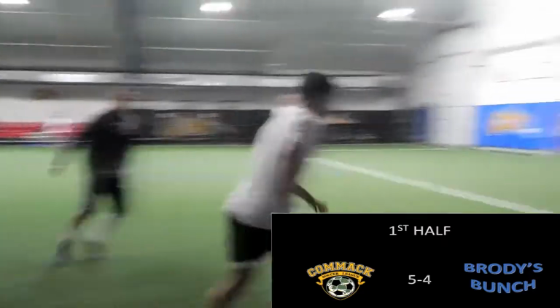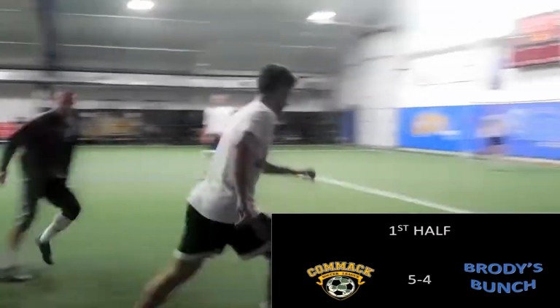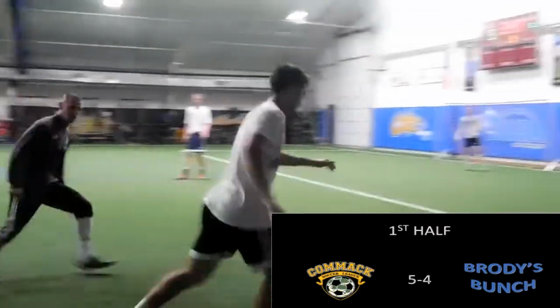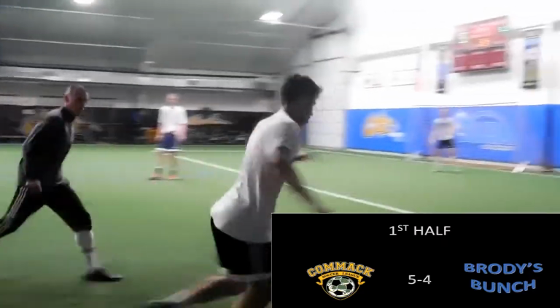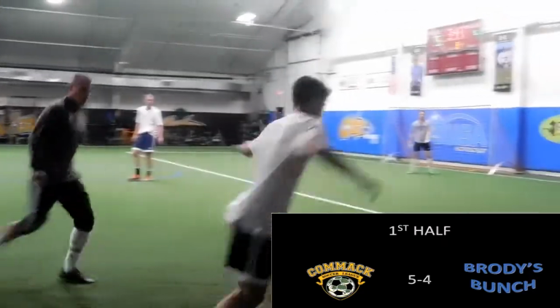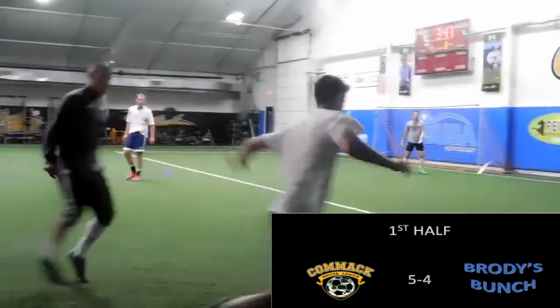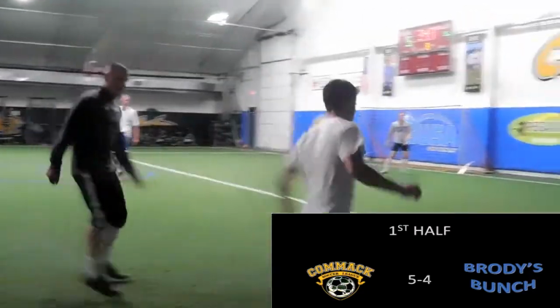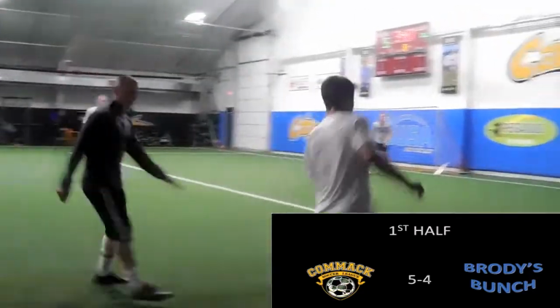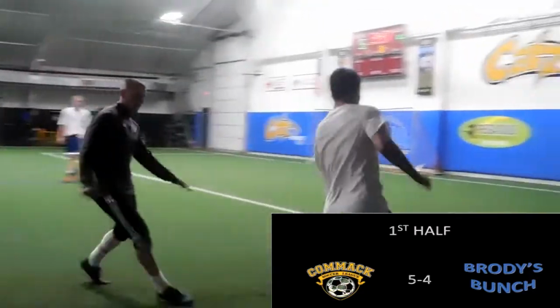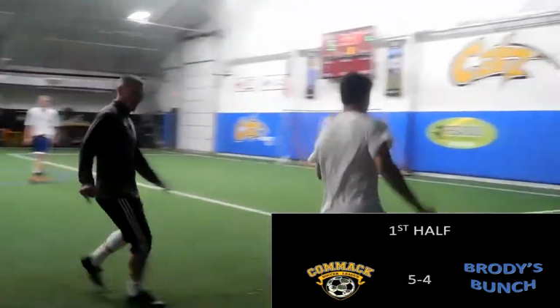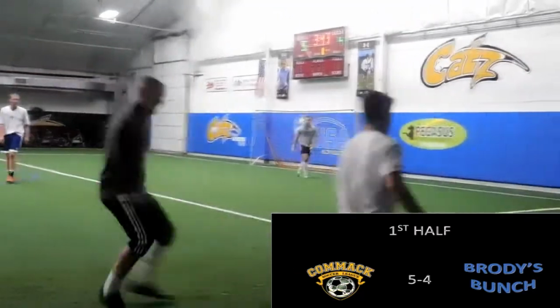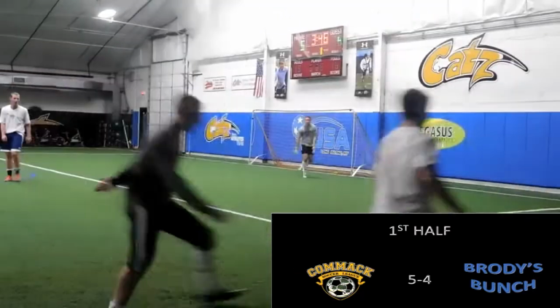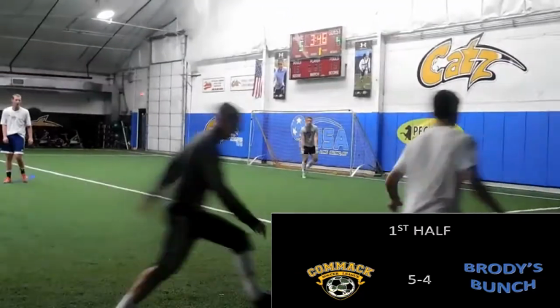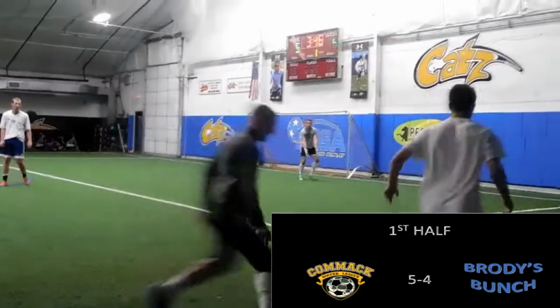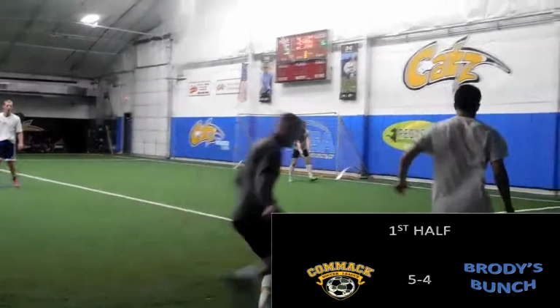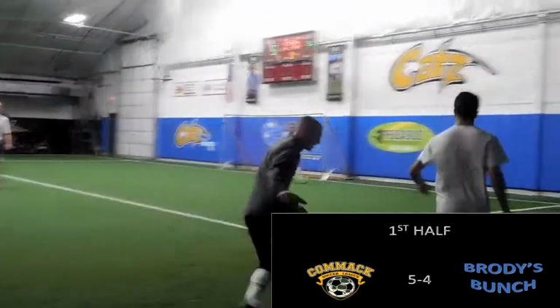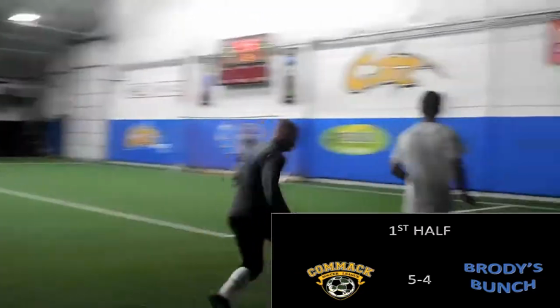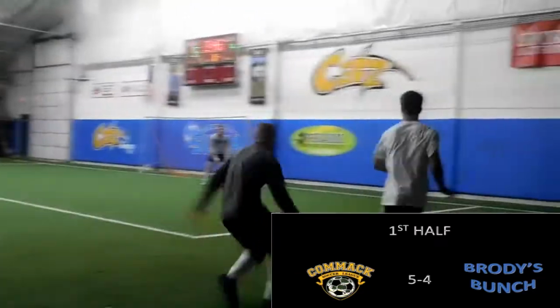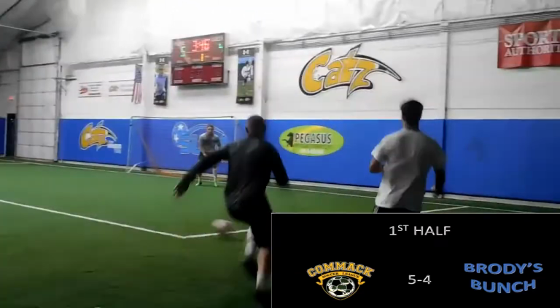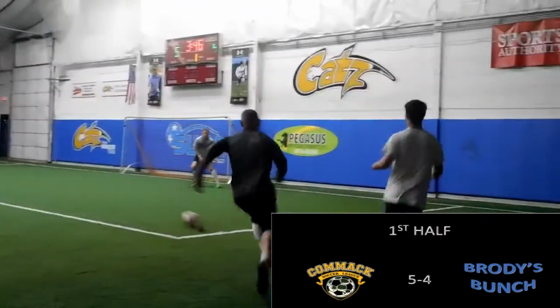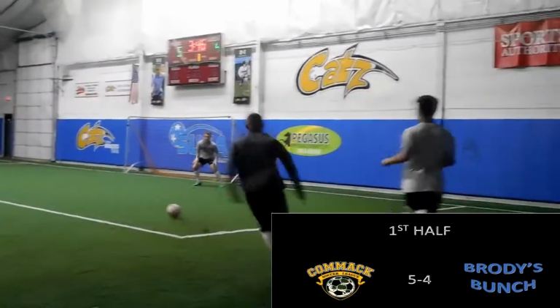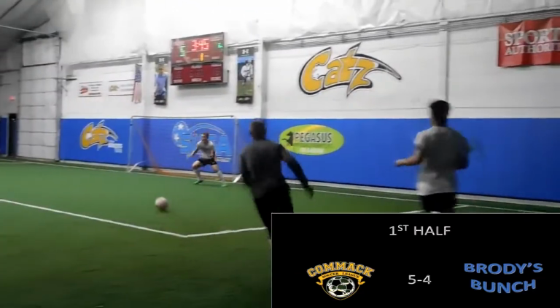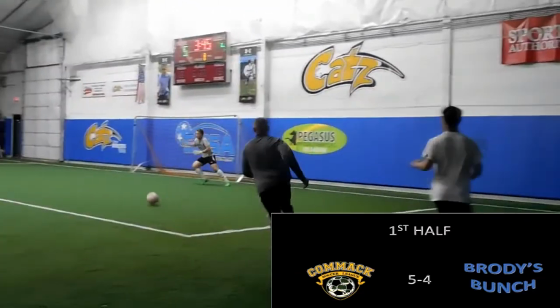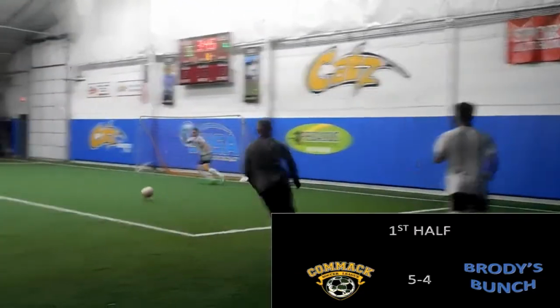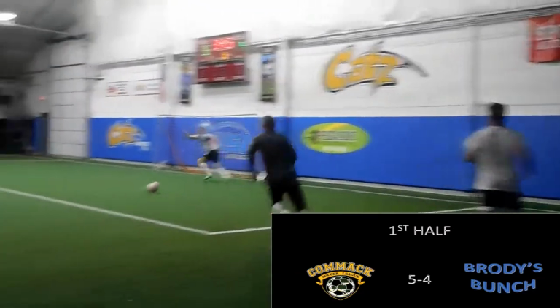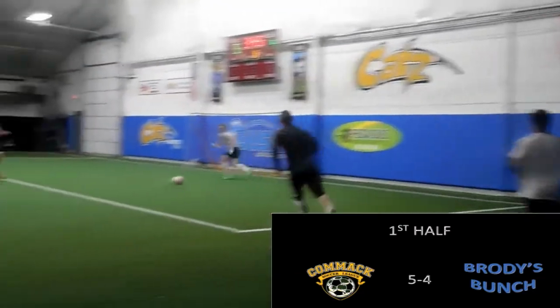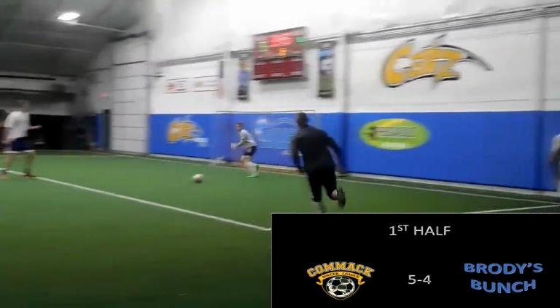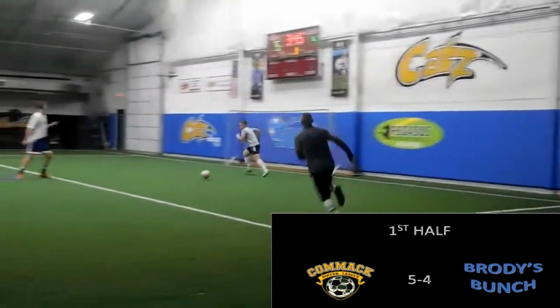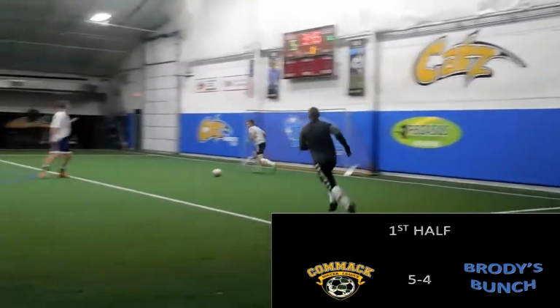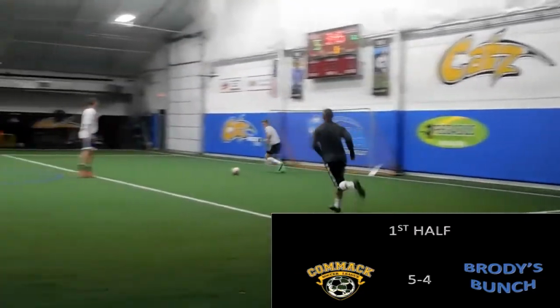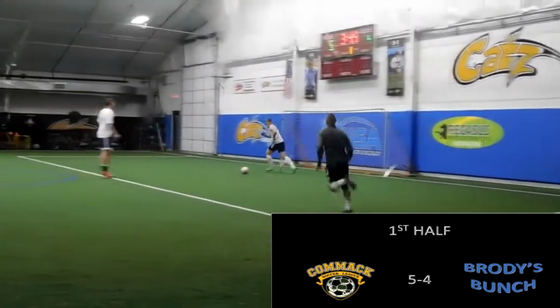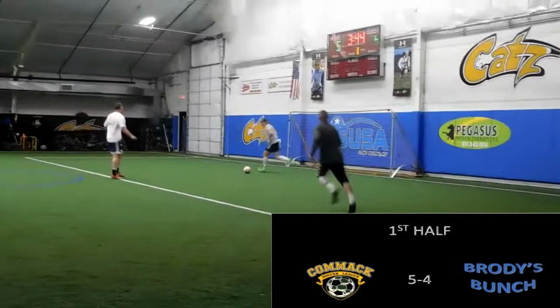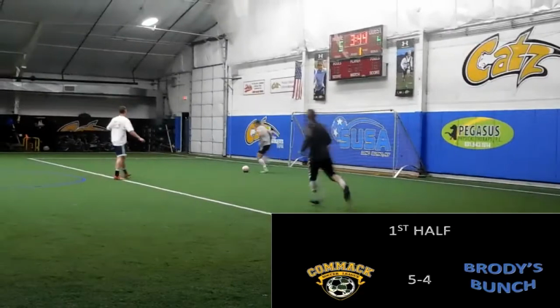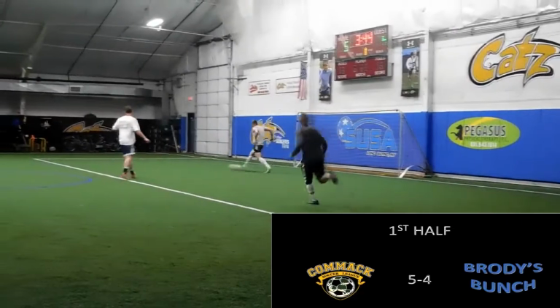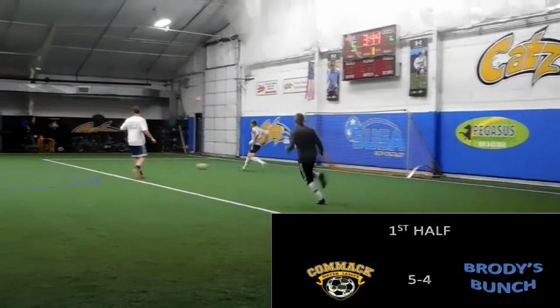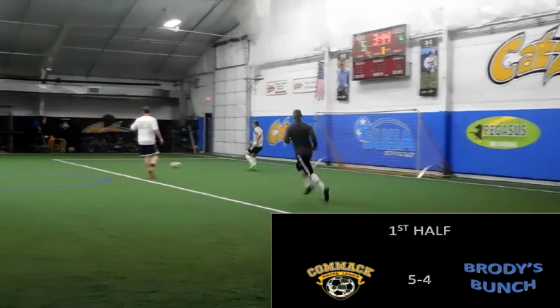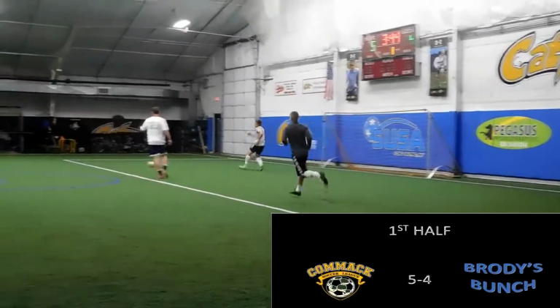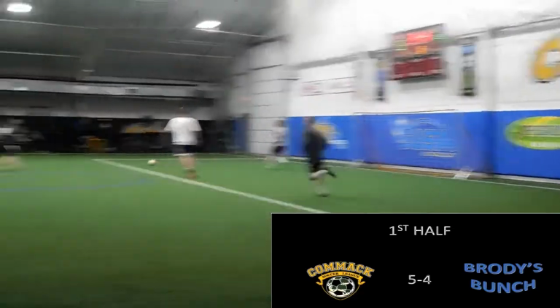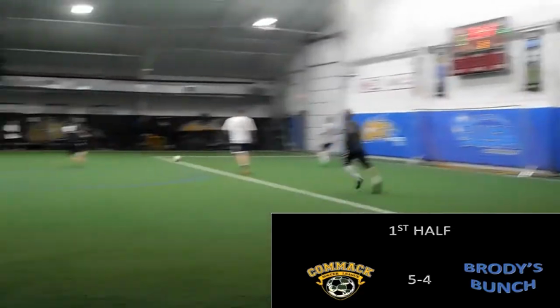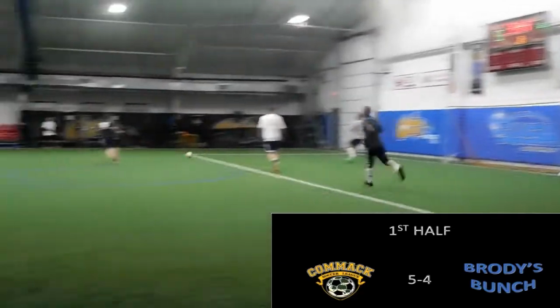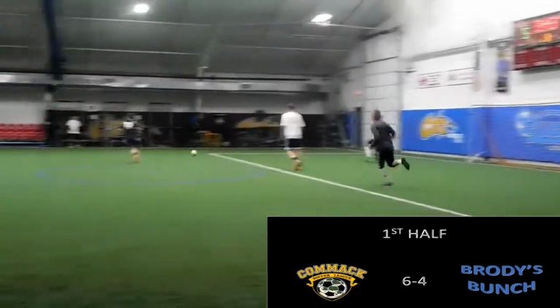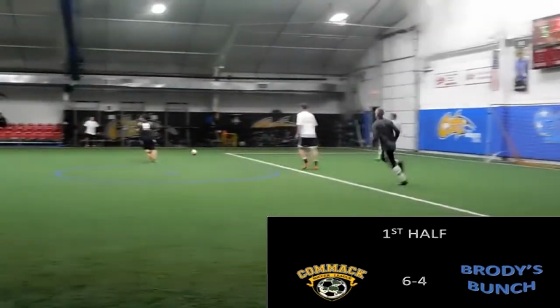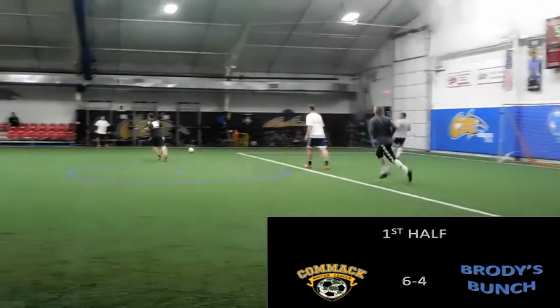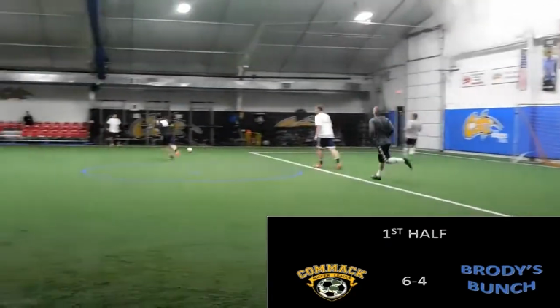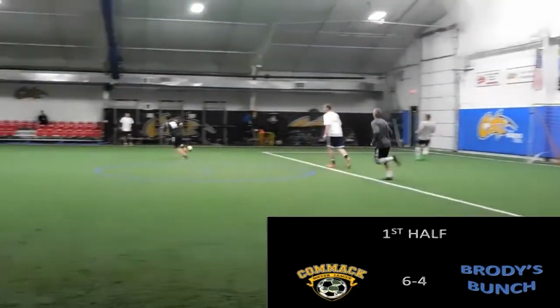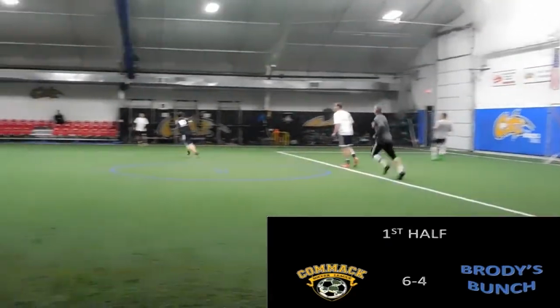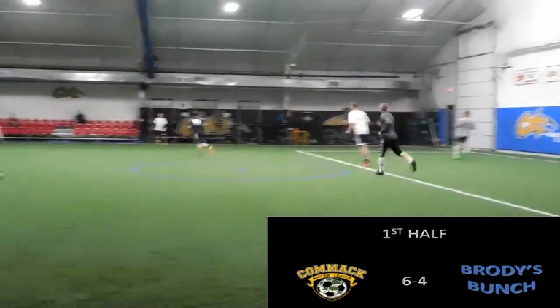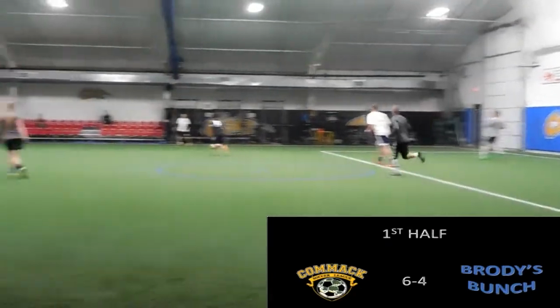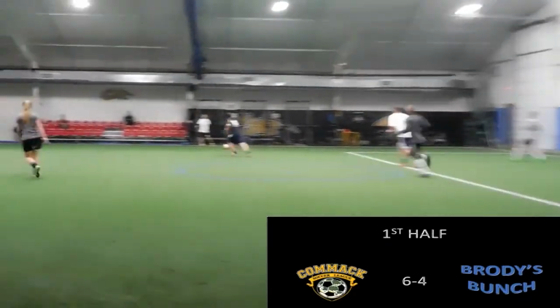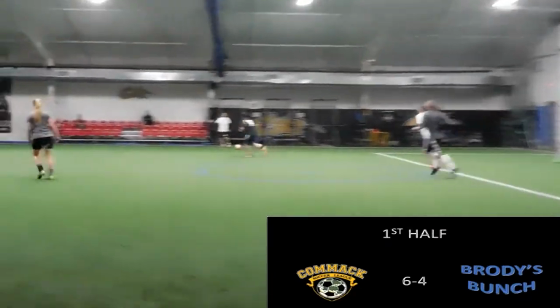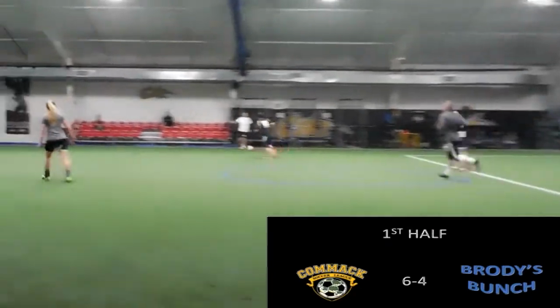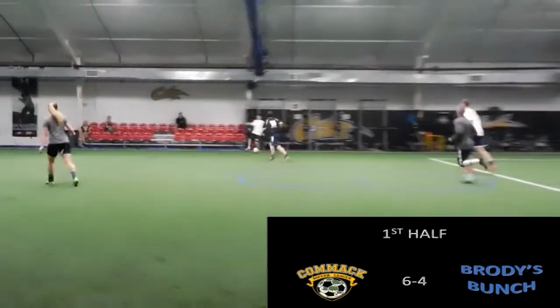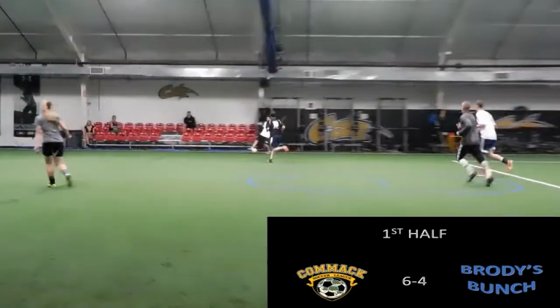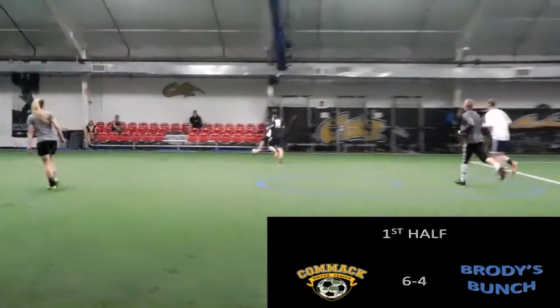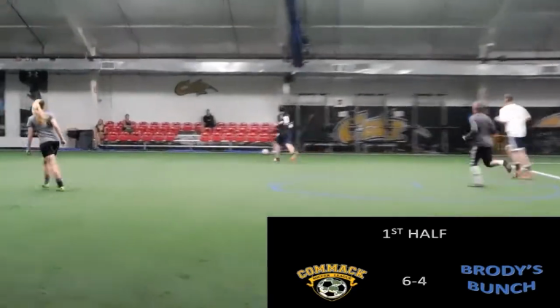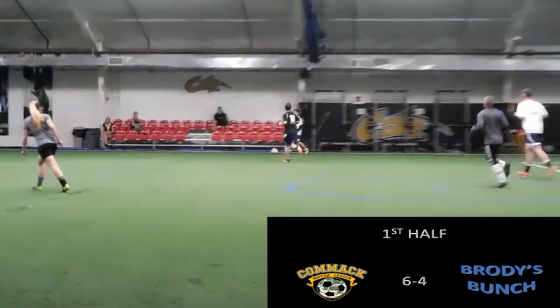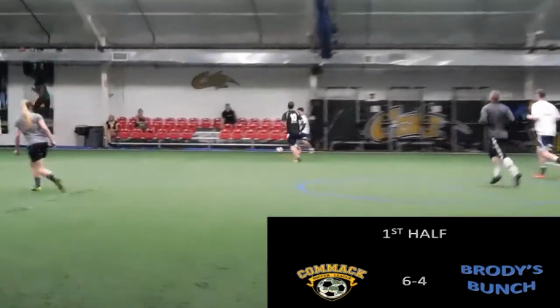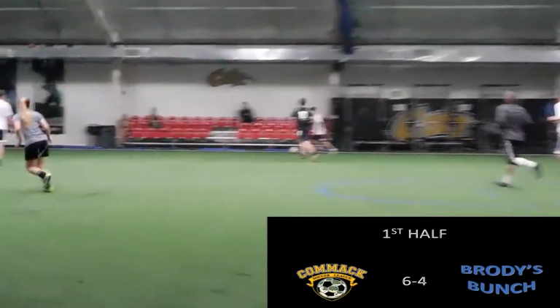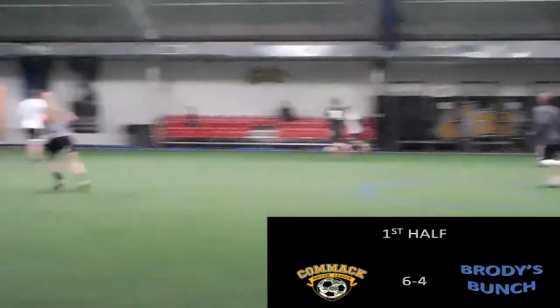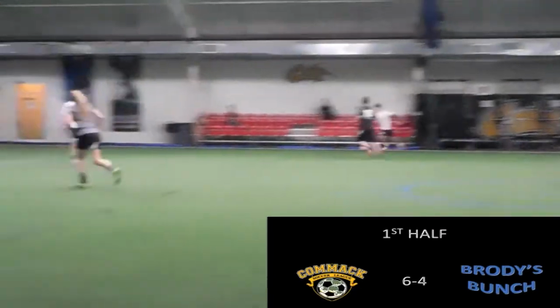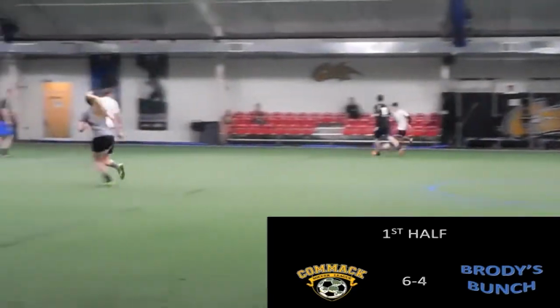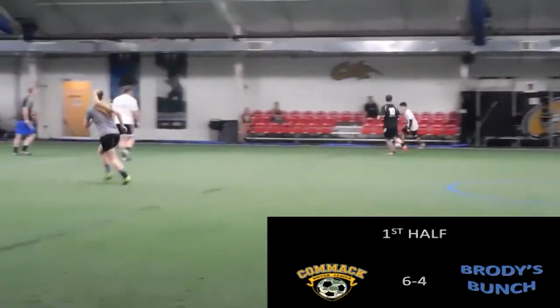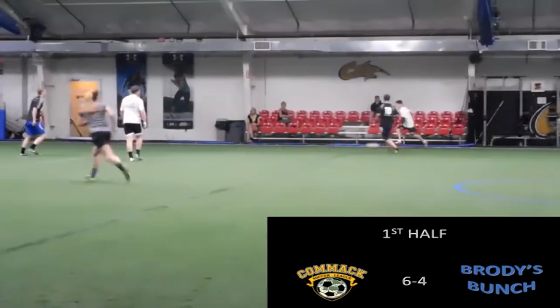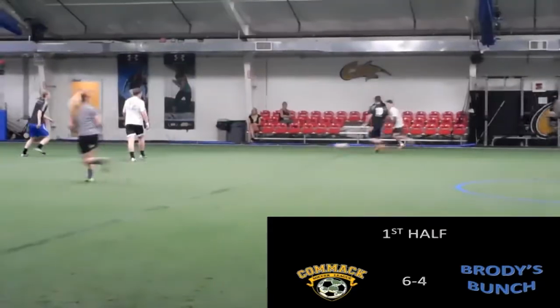Unfortunately, during that promotion, we missed another Comac goal from Tyler Savitsky, meaning that Comac is now up 6-4.